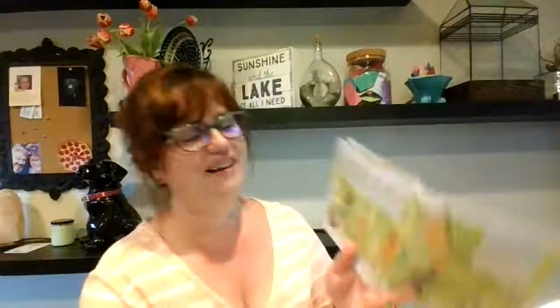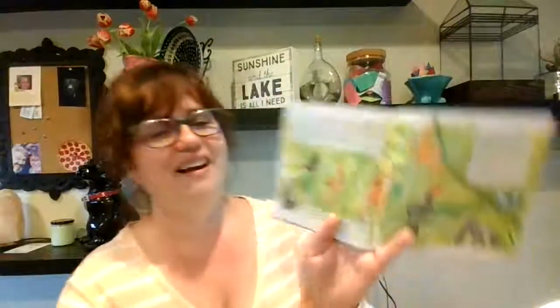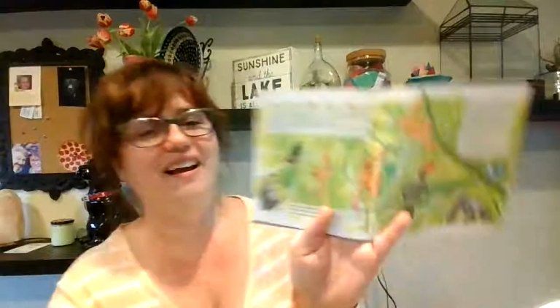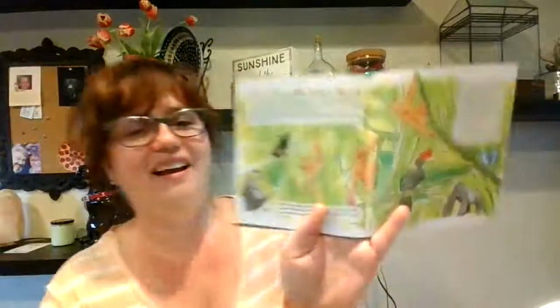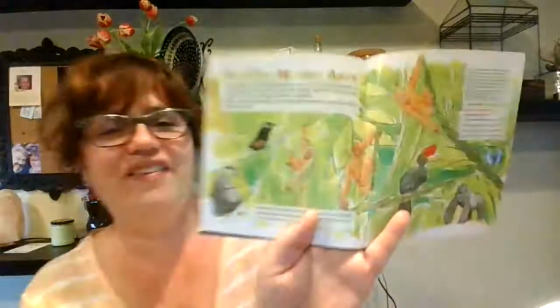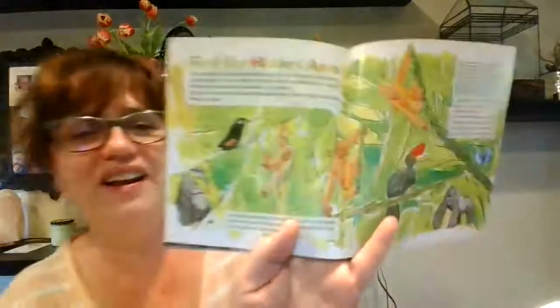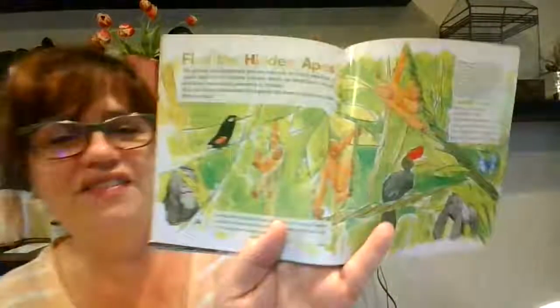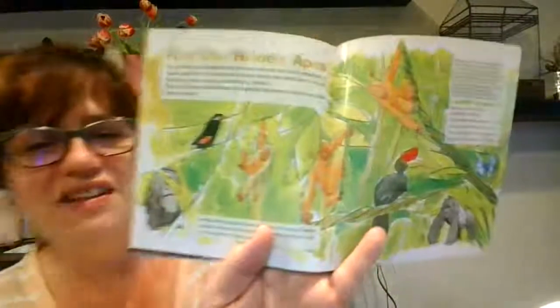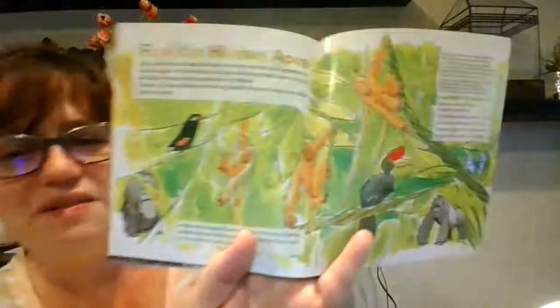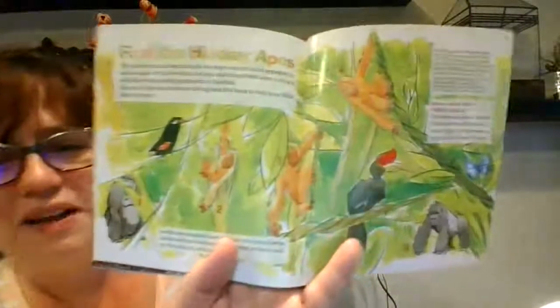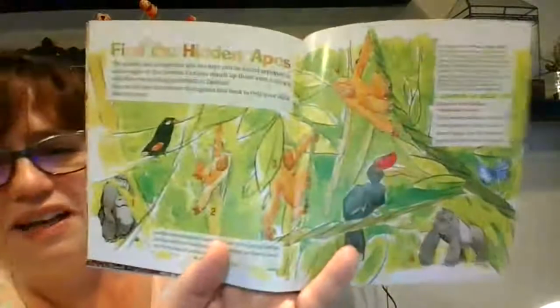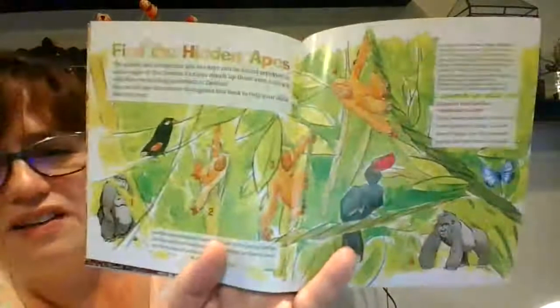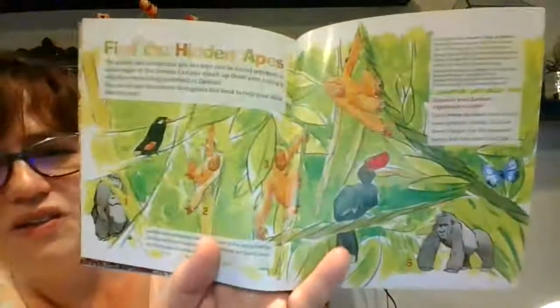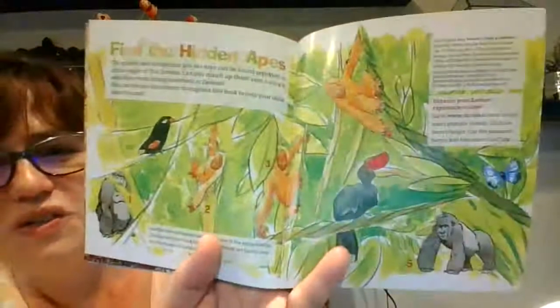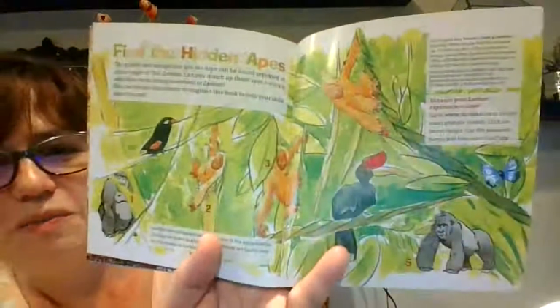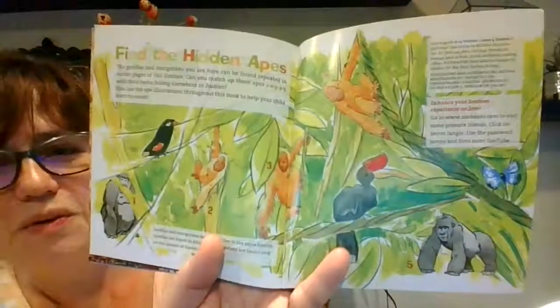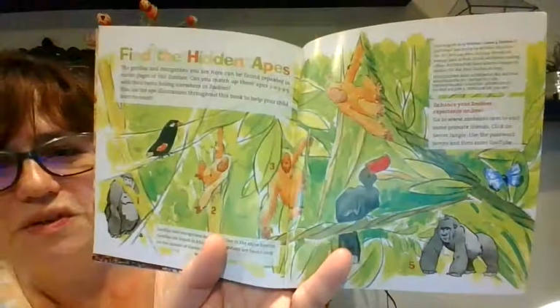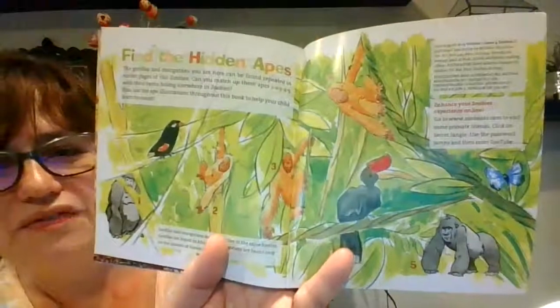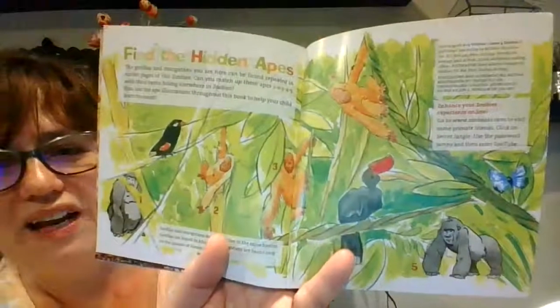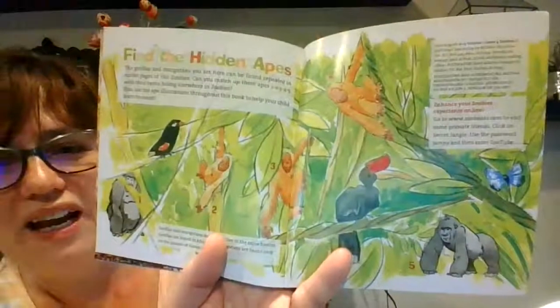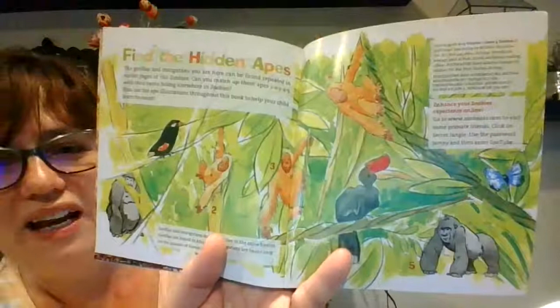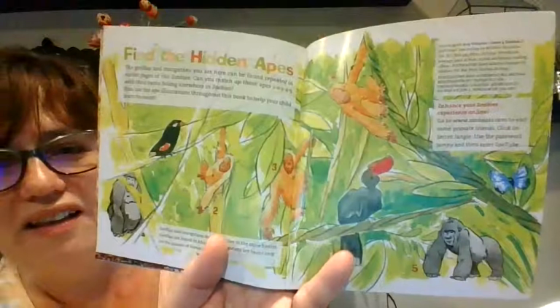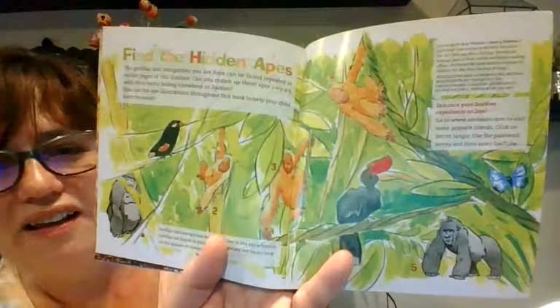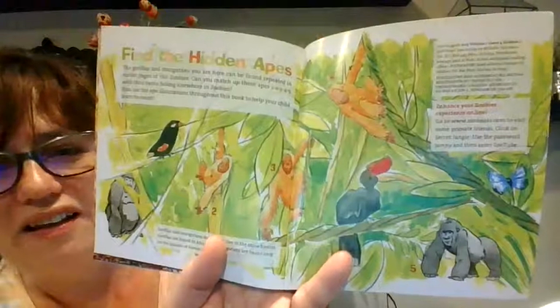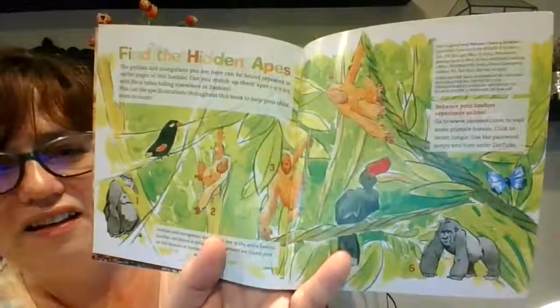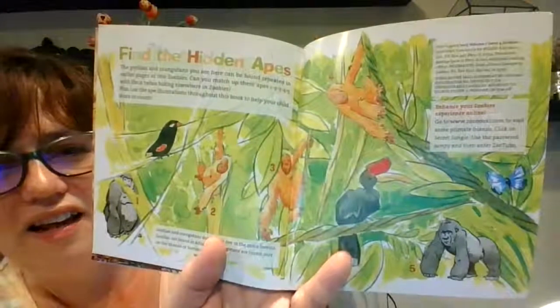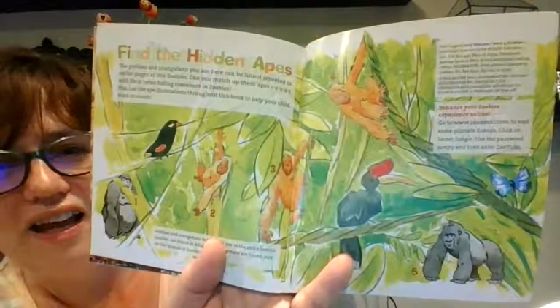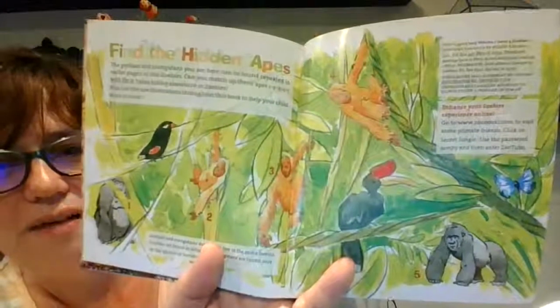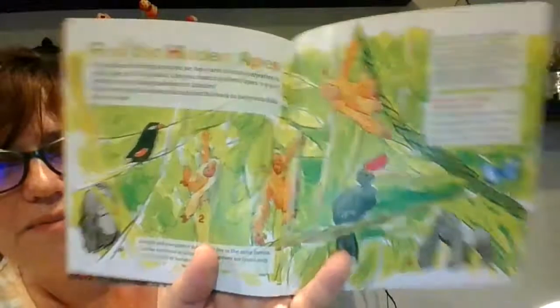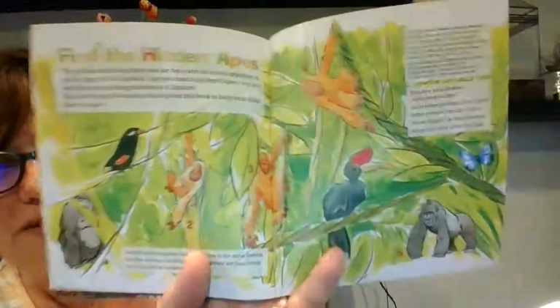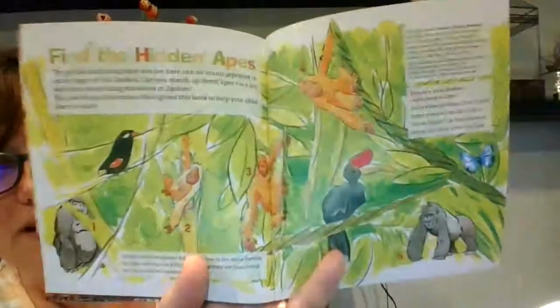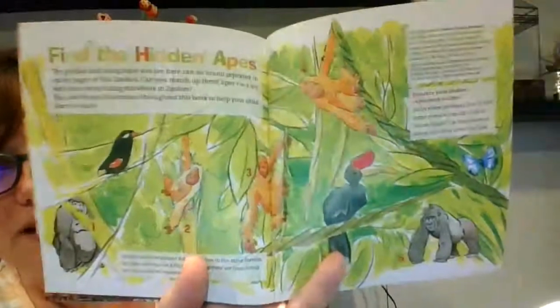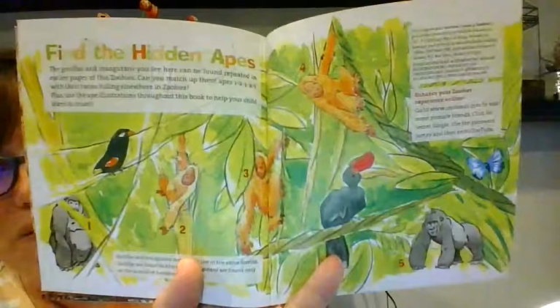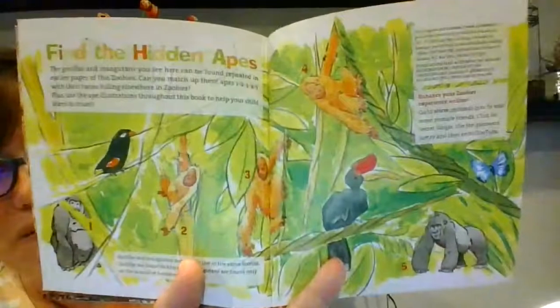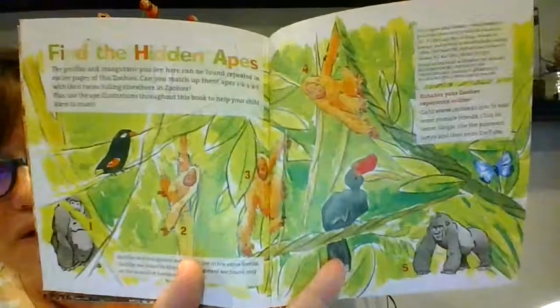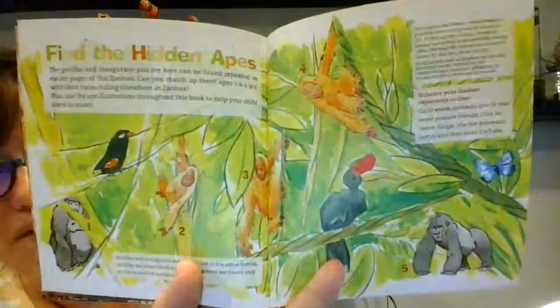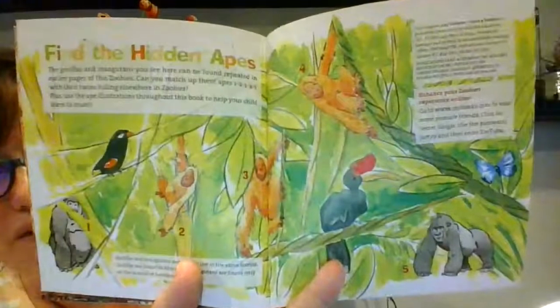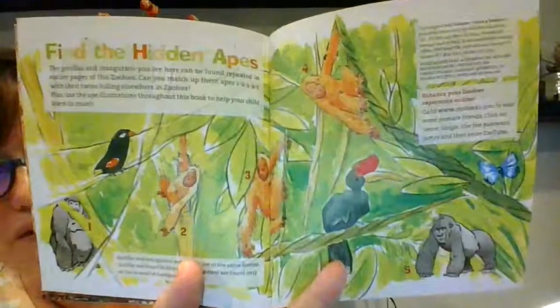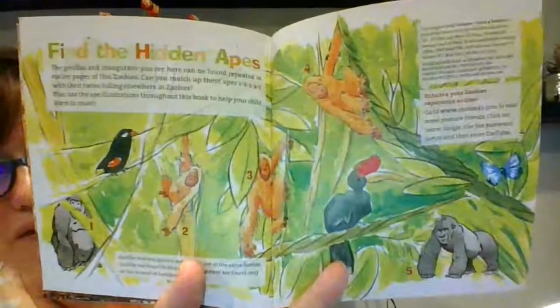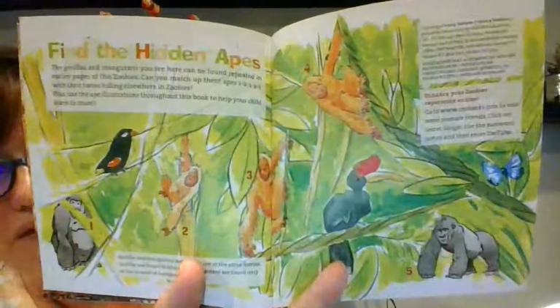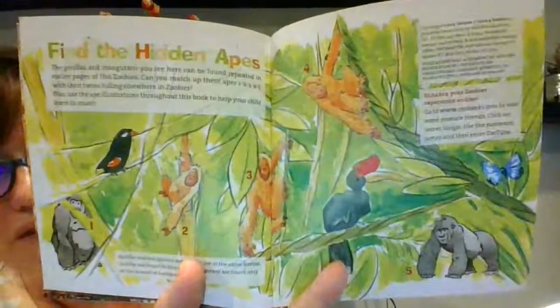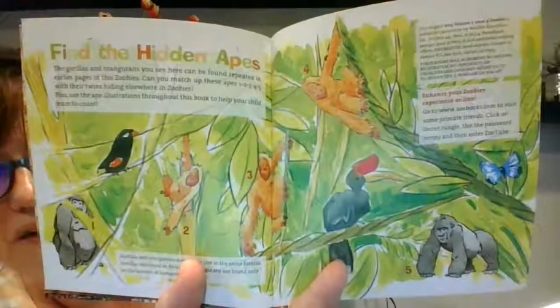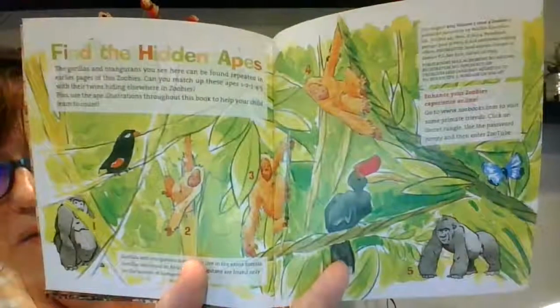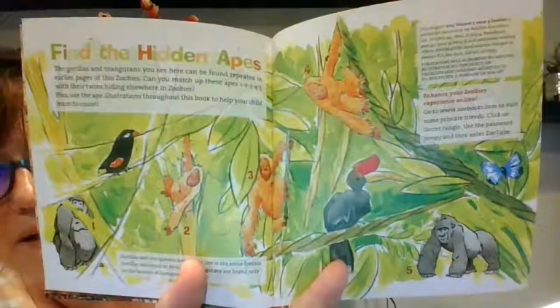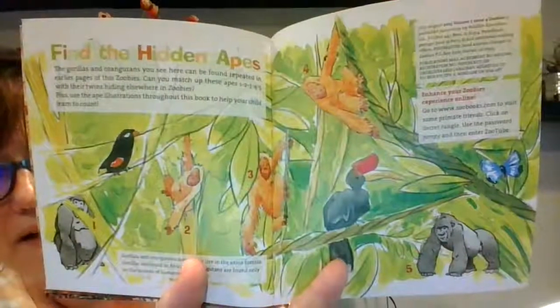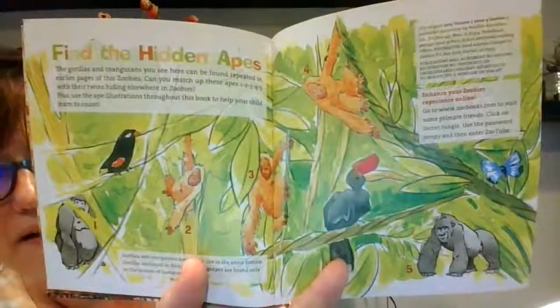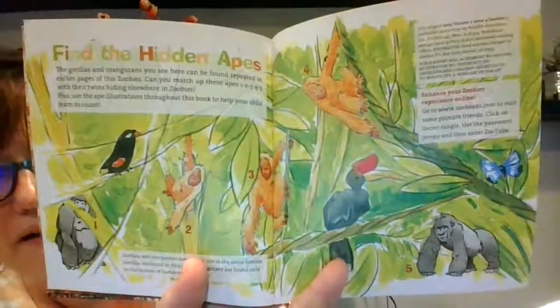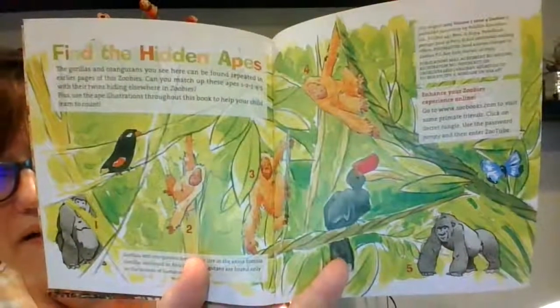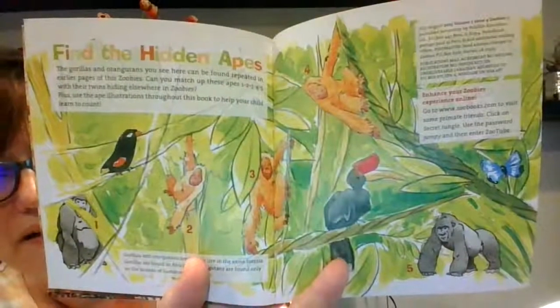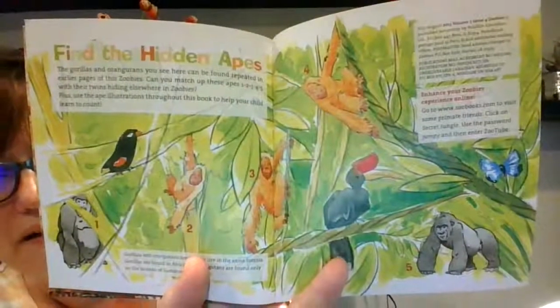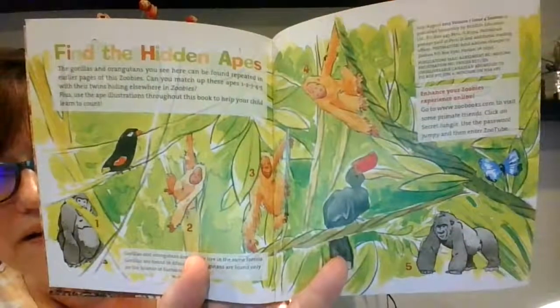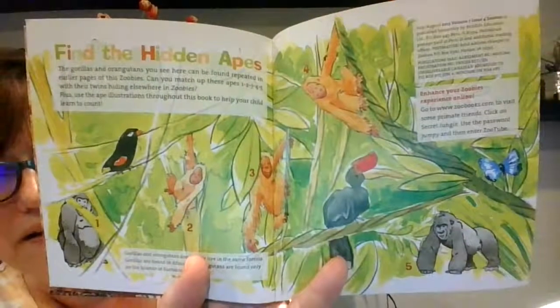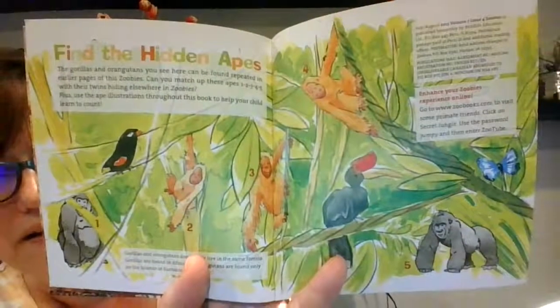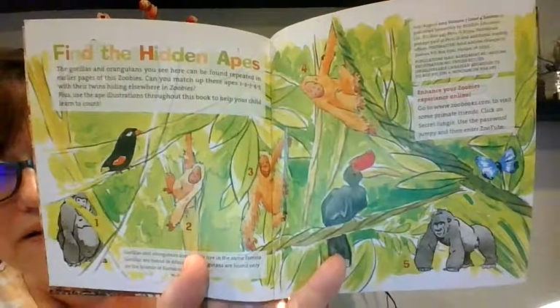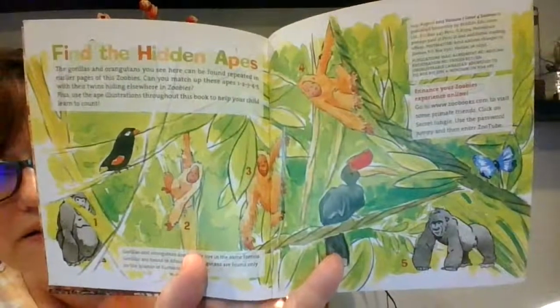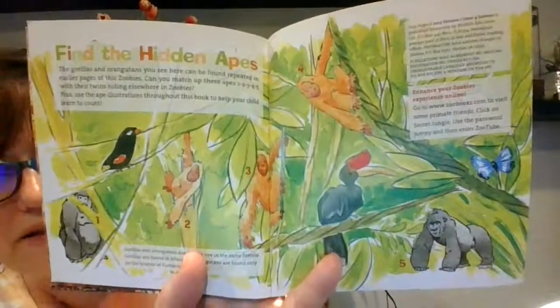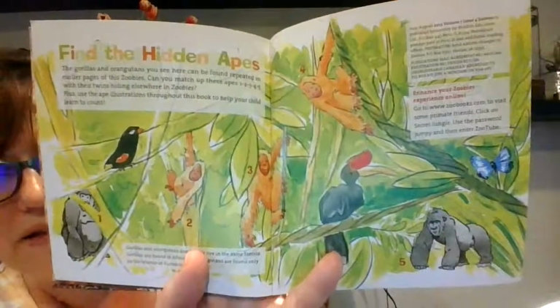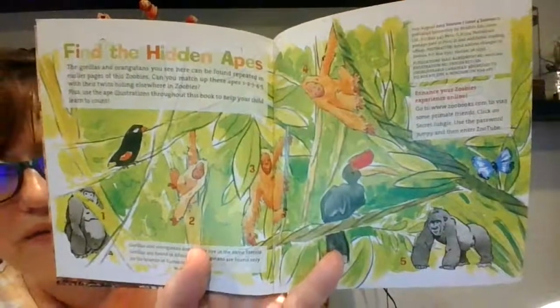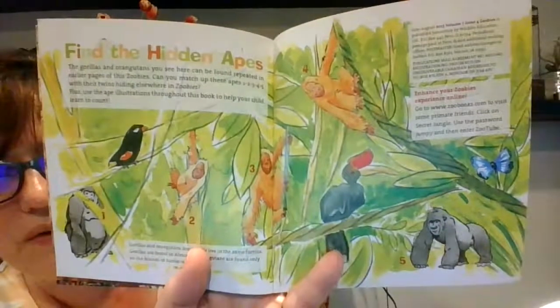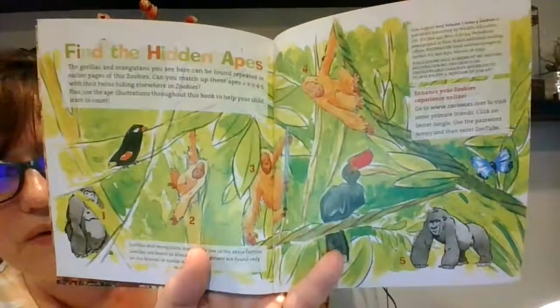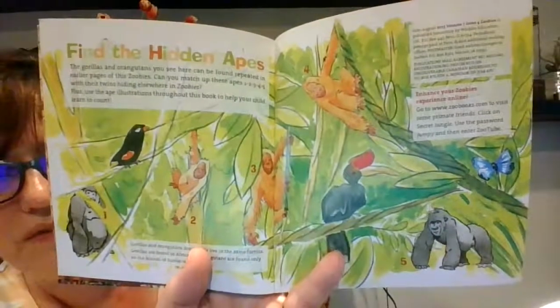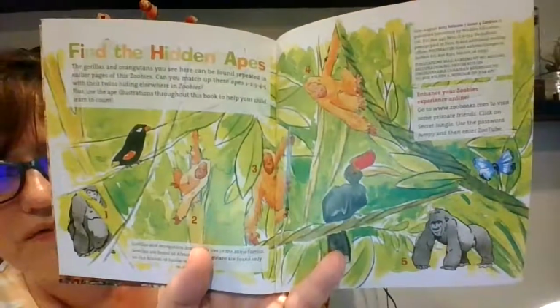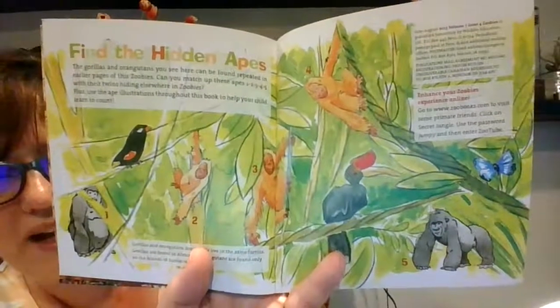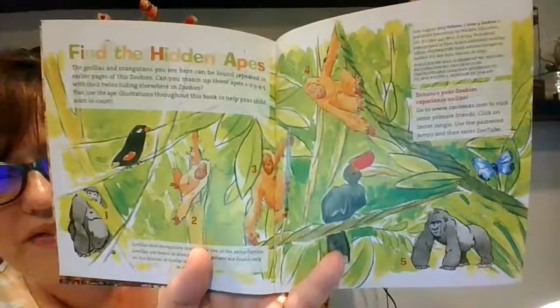Orangutans make funny faces. And then on this page, you're supposed to find the hidden apes. I'll hold it up for you to look for a little bit. See if you can find them.